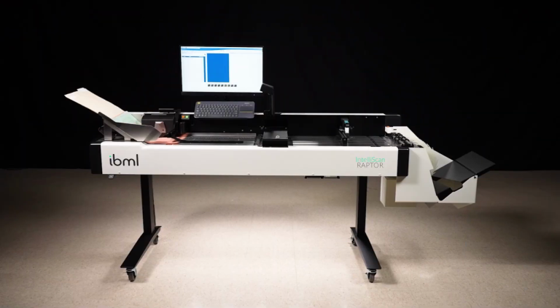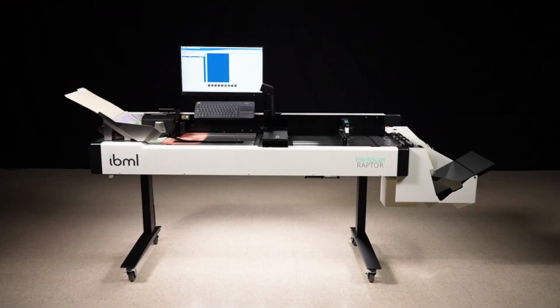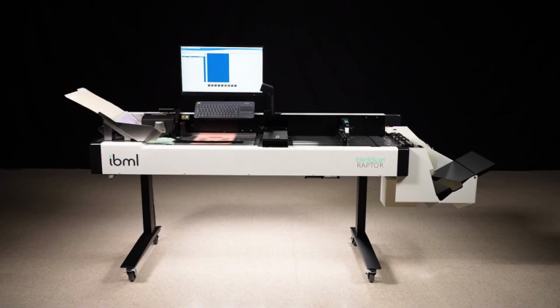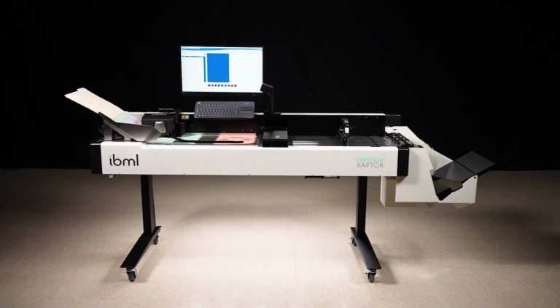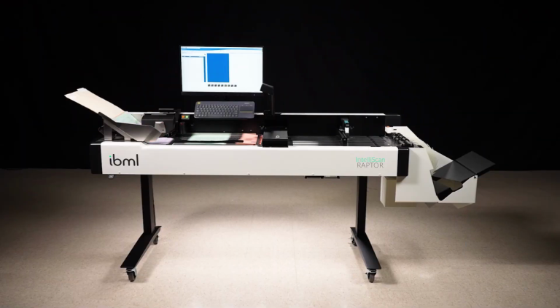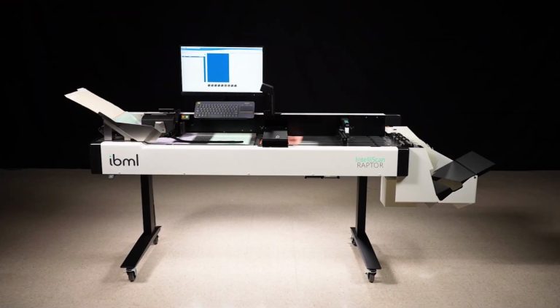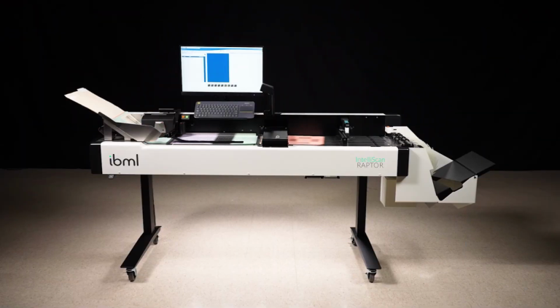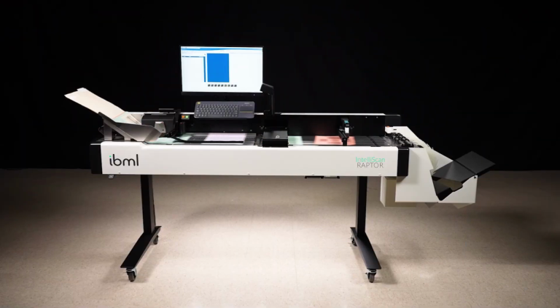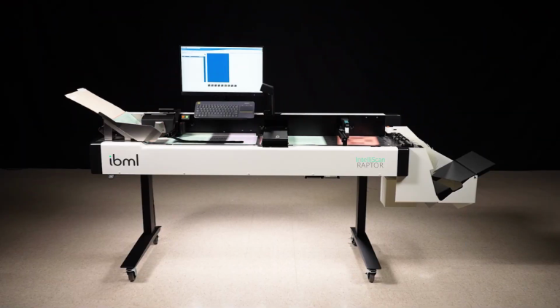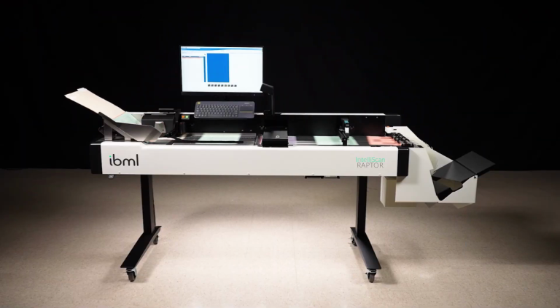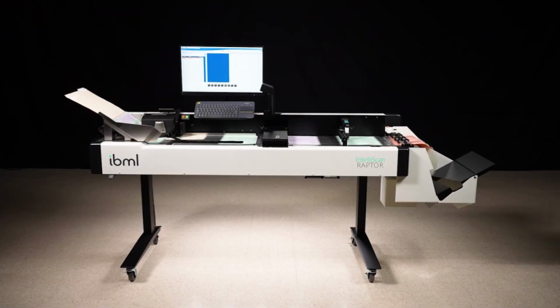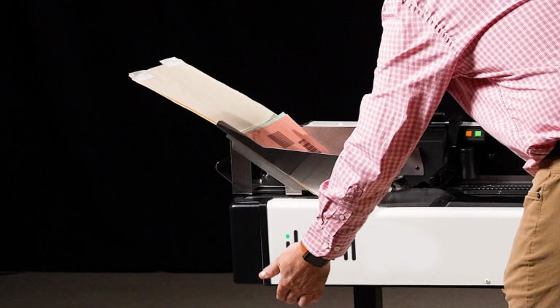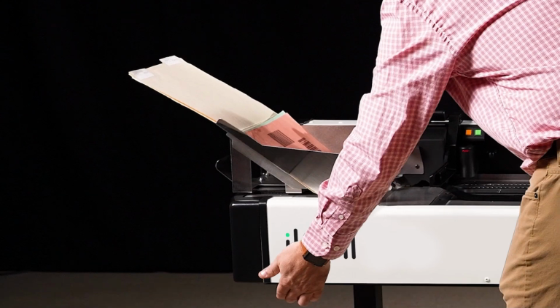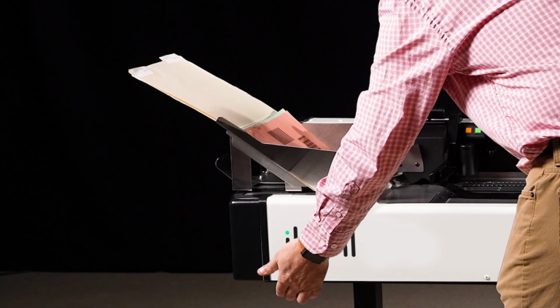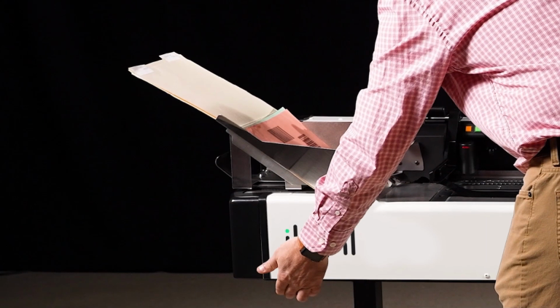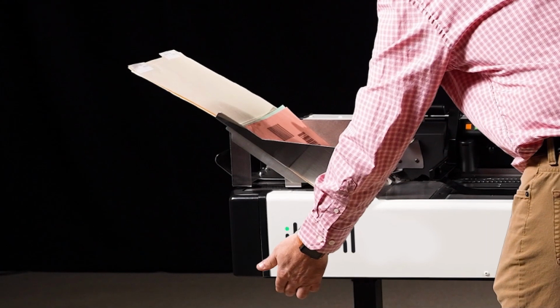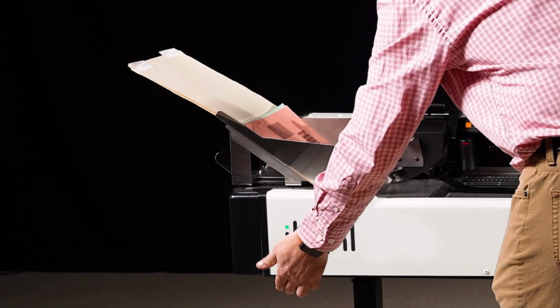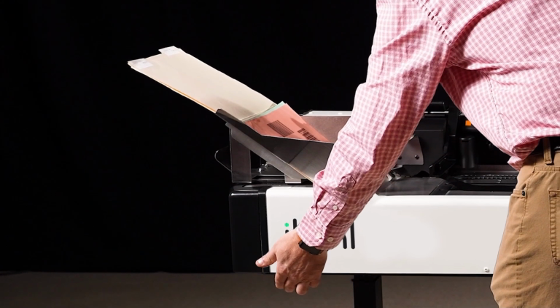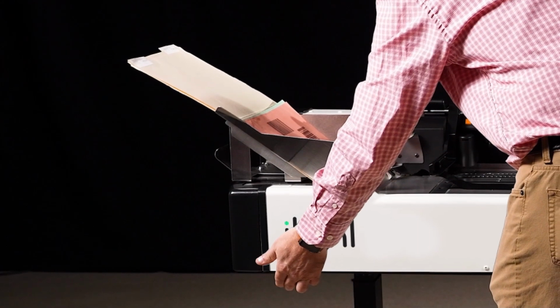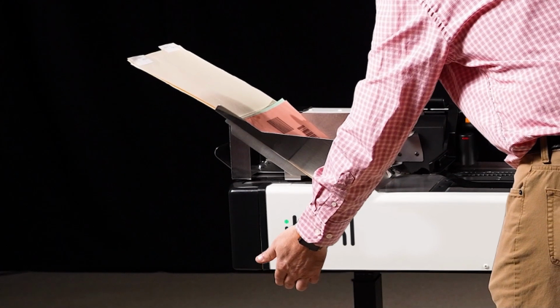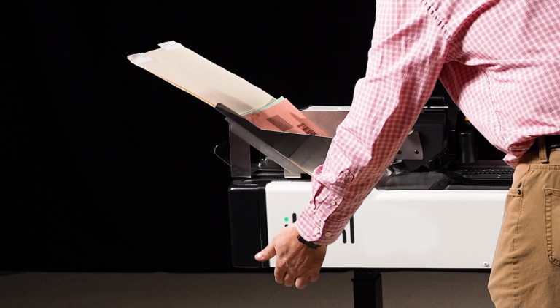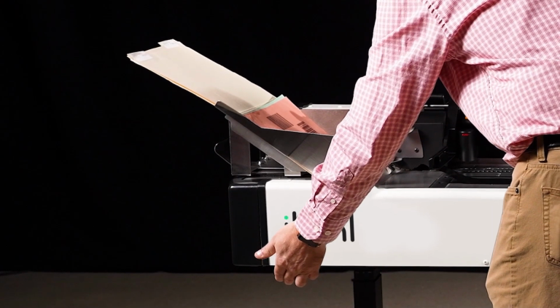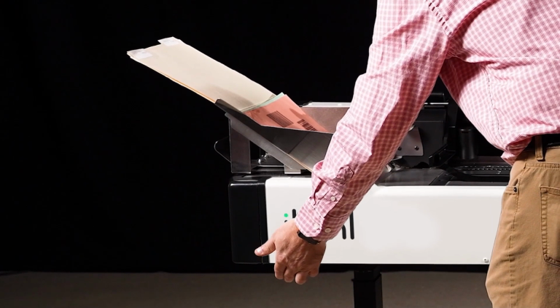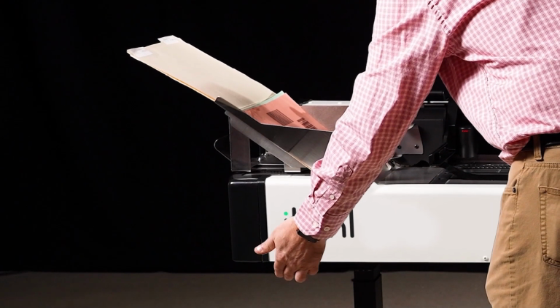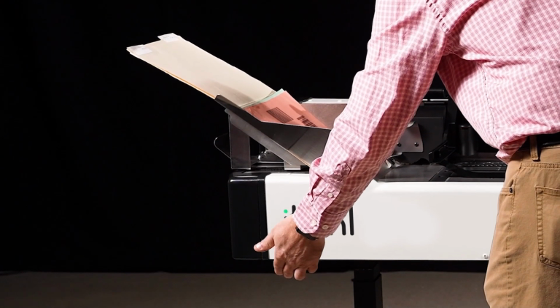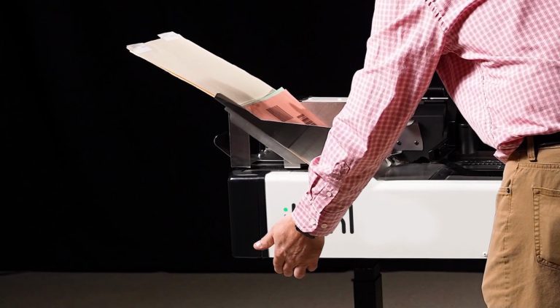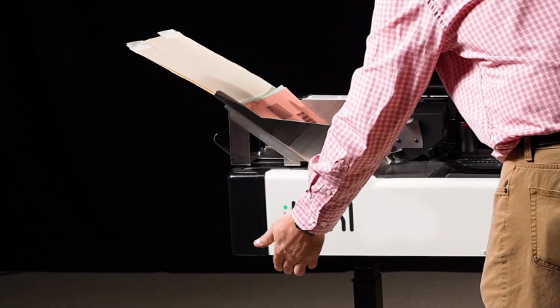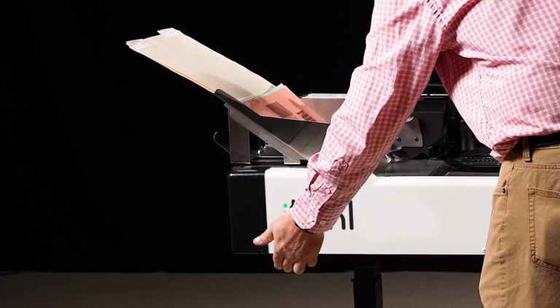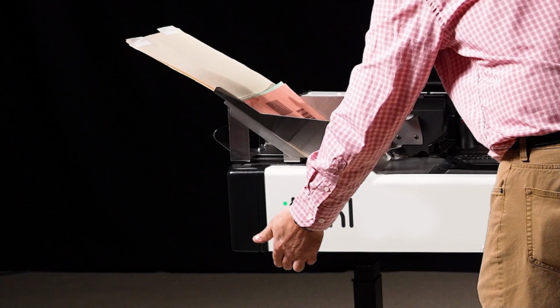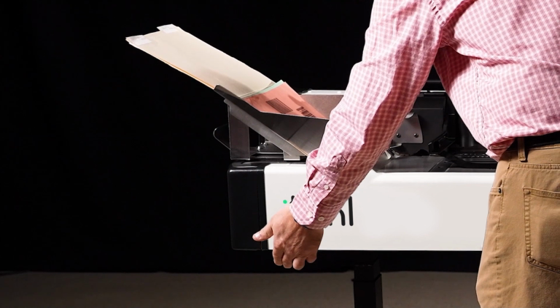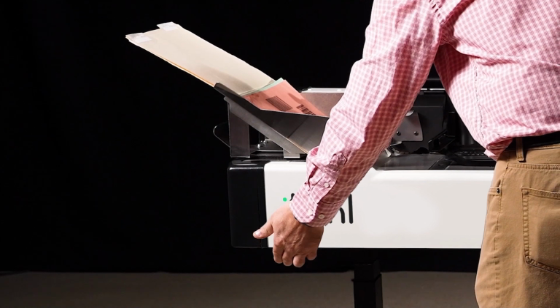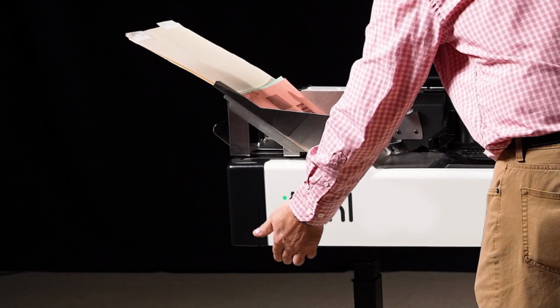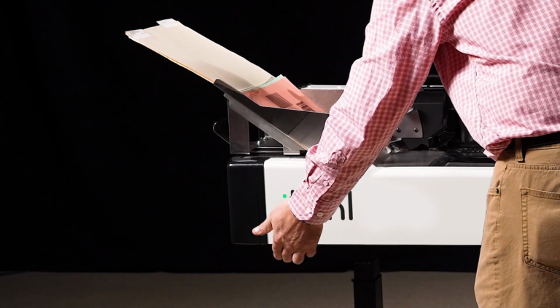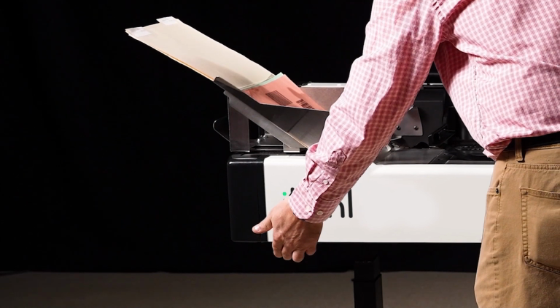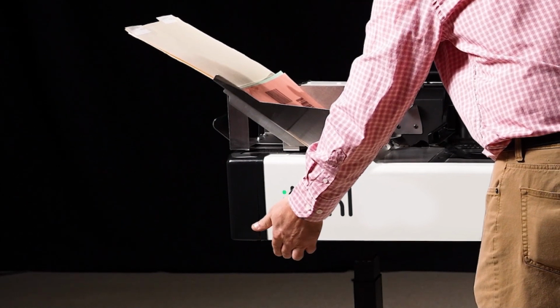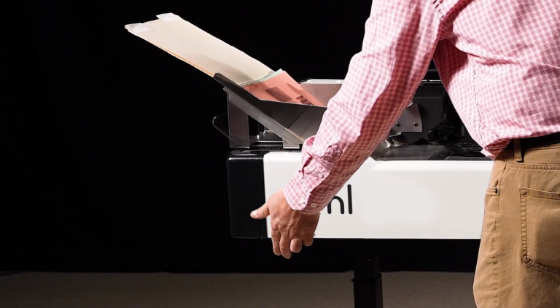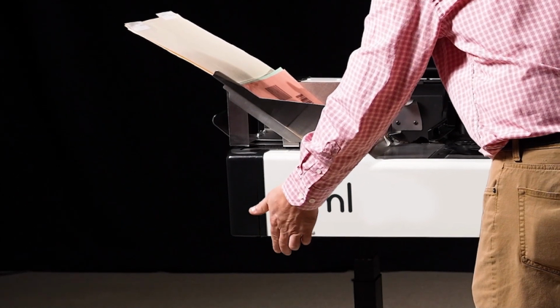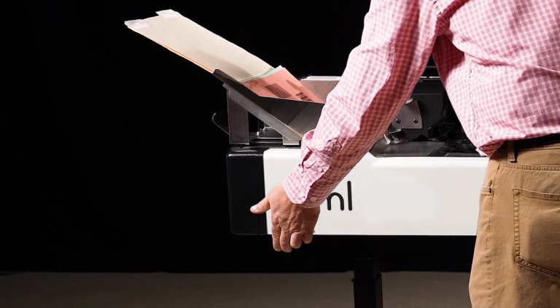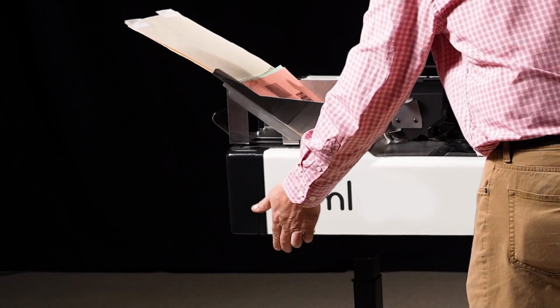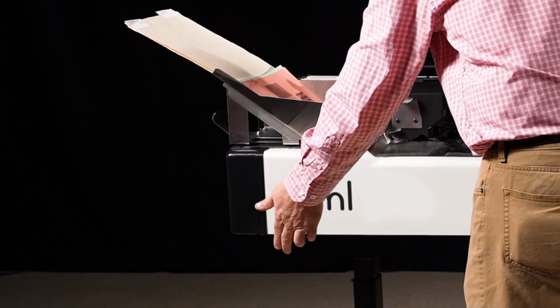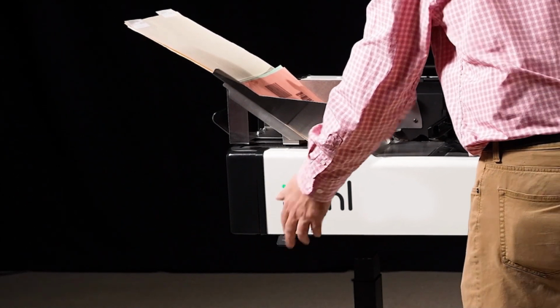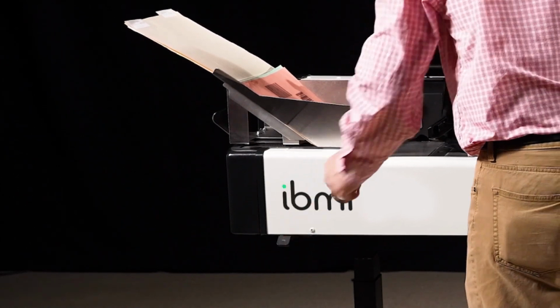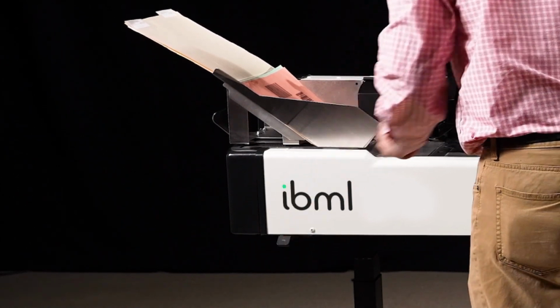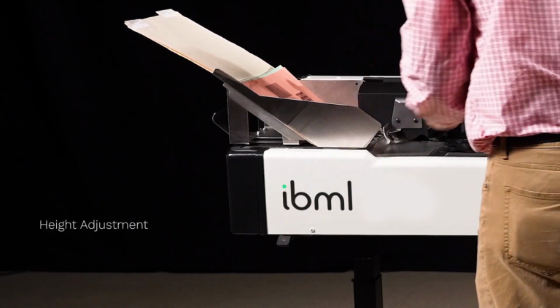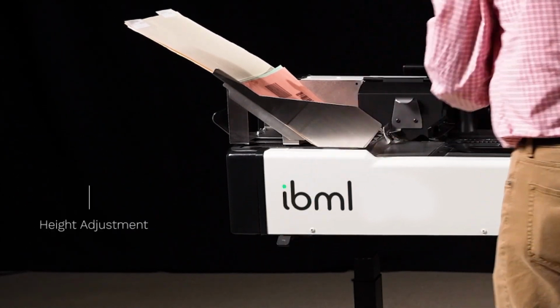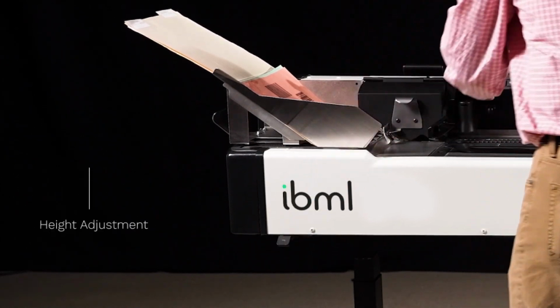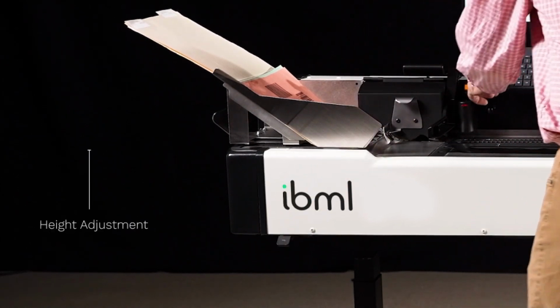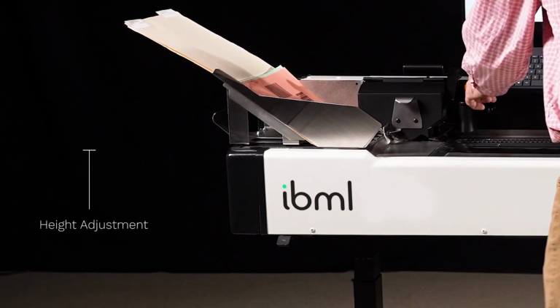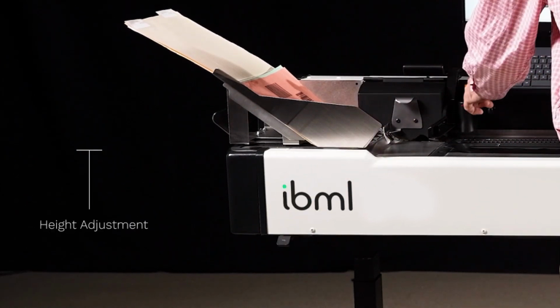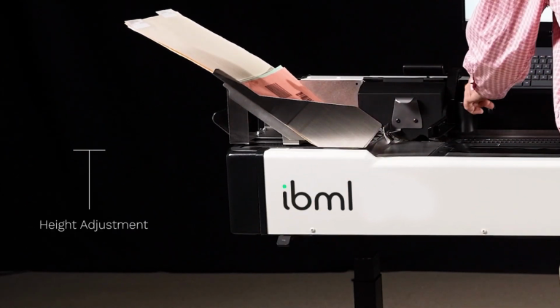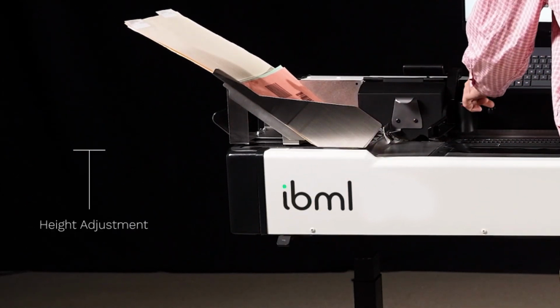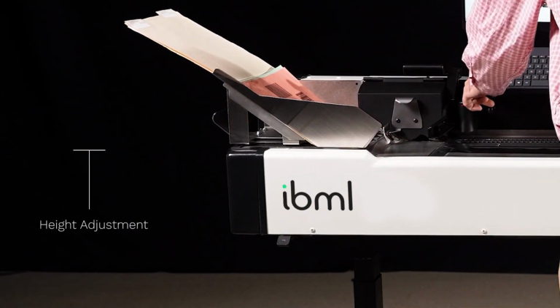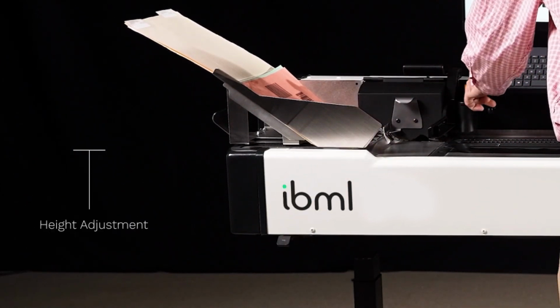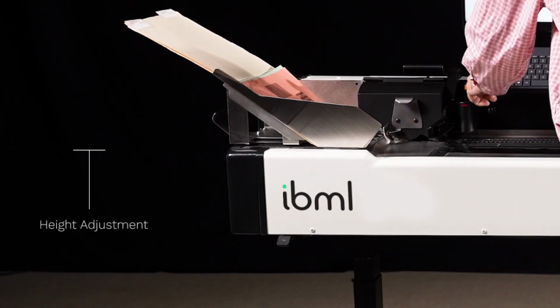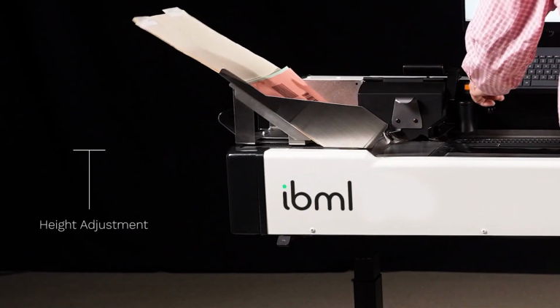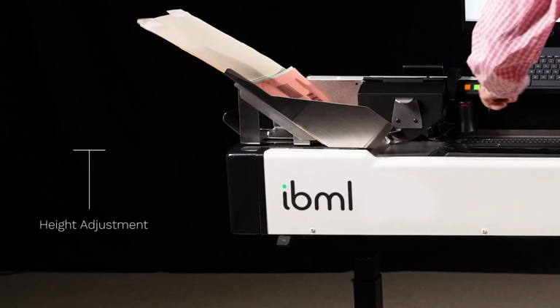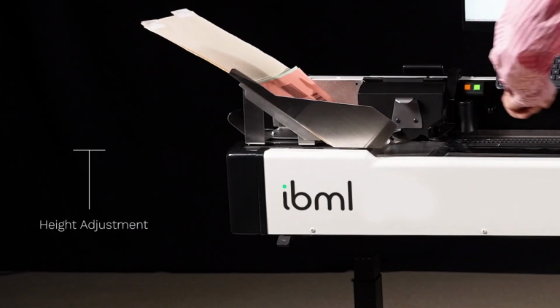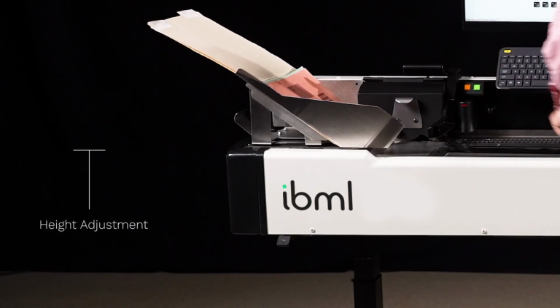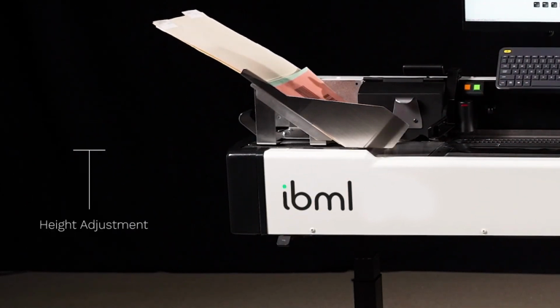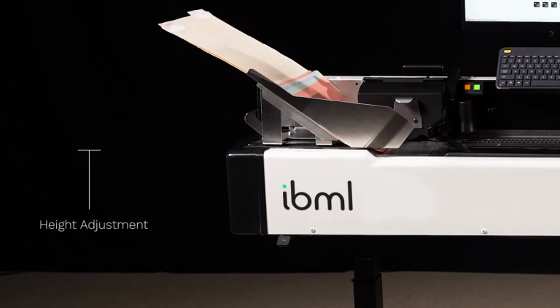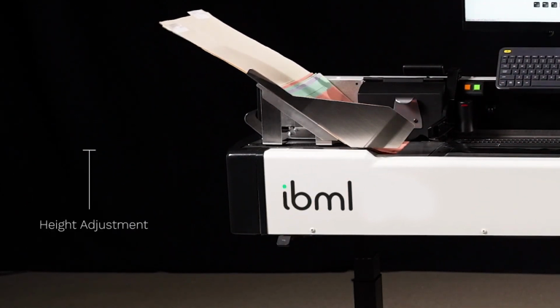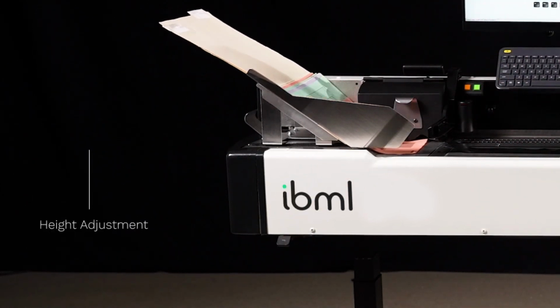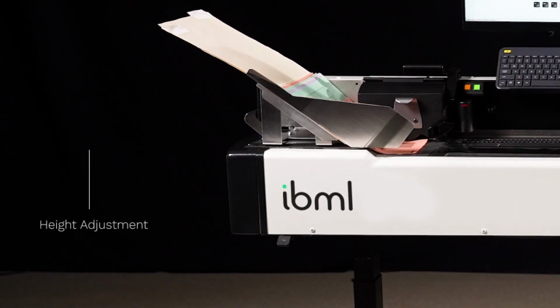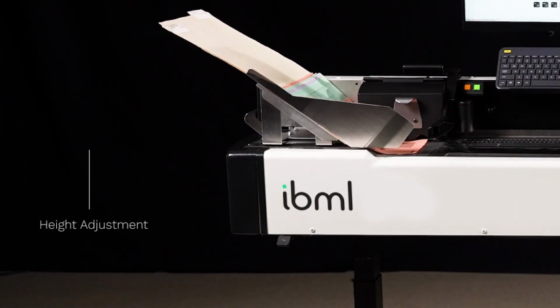In addition, the Raptor has a number of ergonomic features including height adjustment, enabling both seated and standing operation.